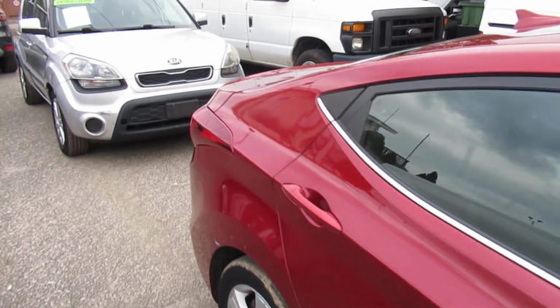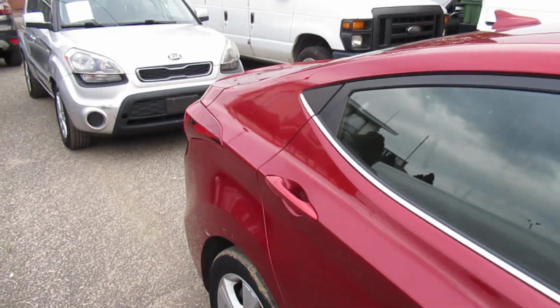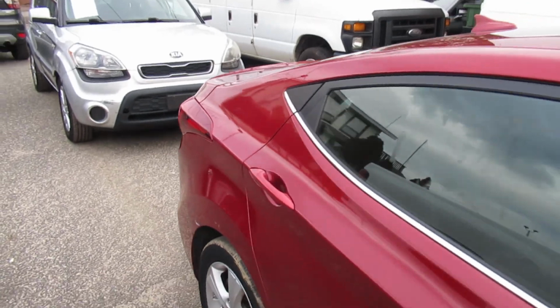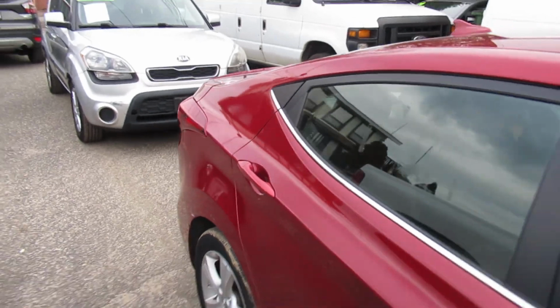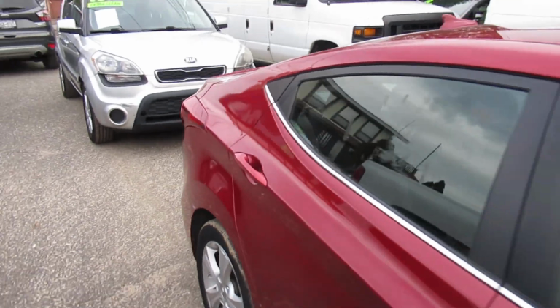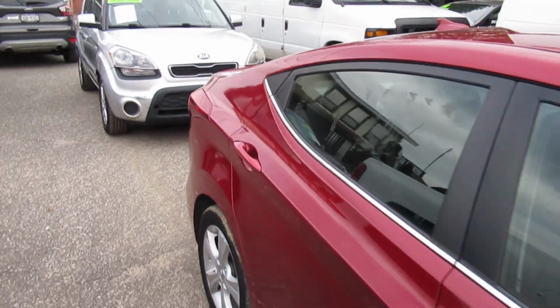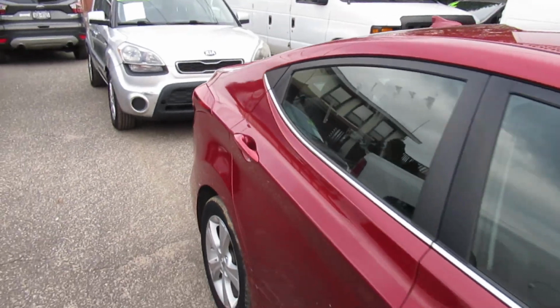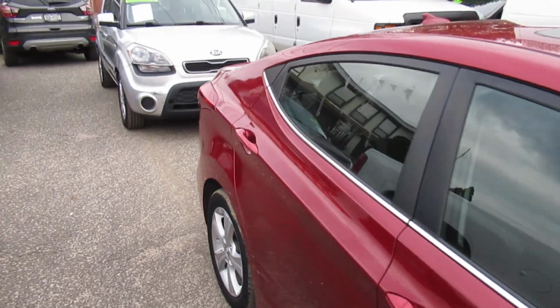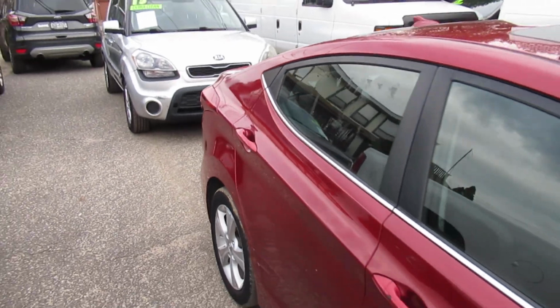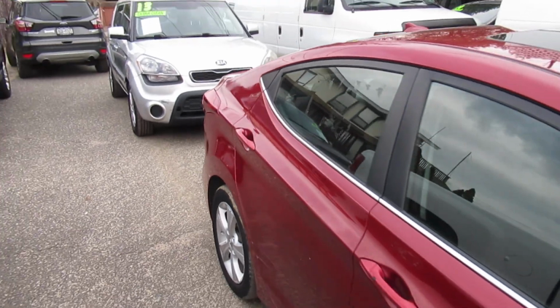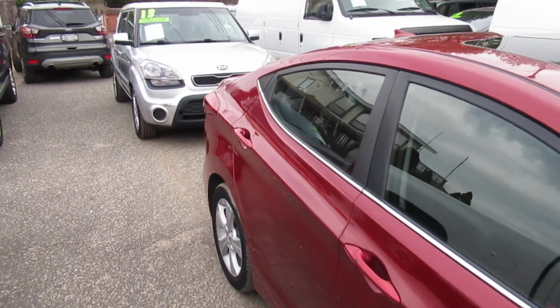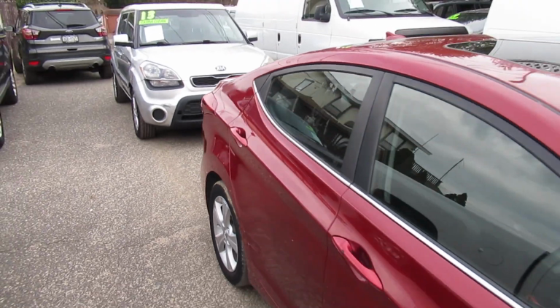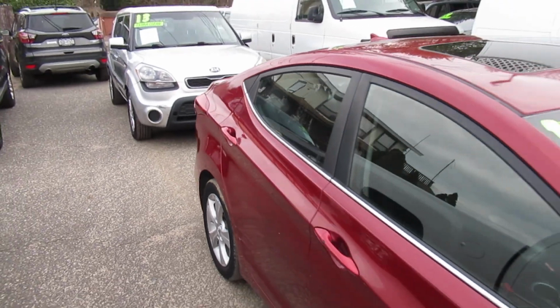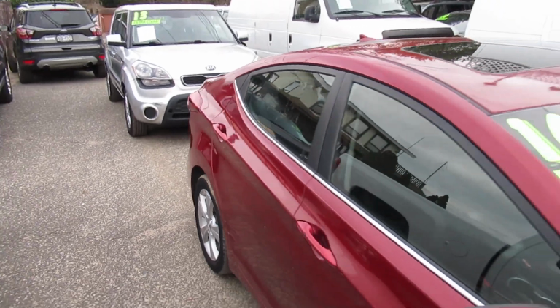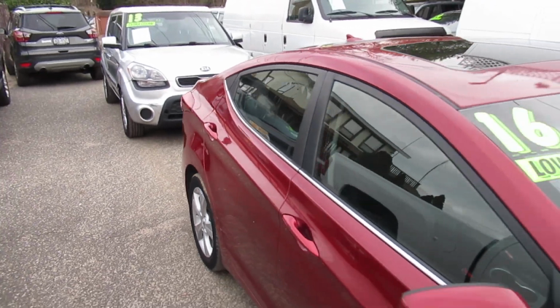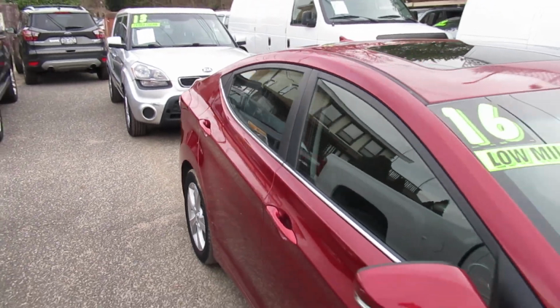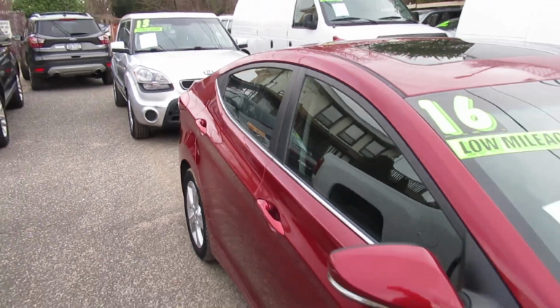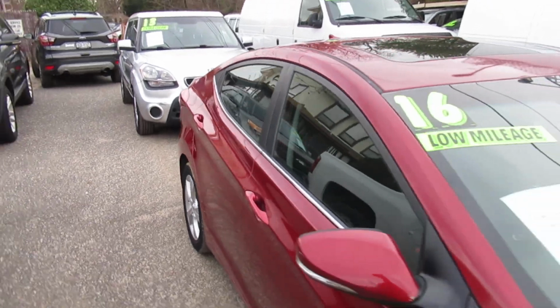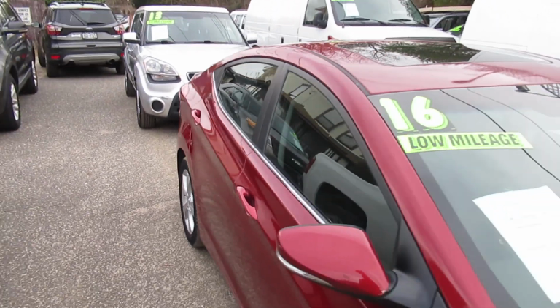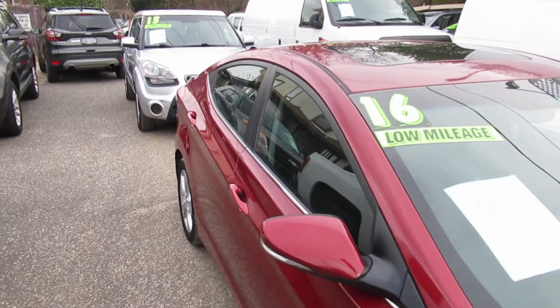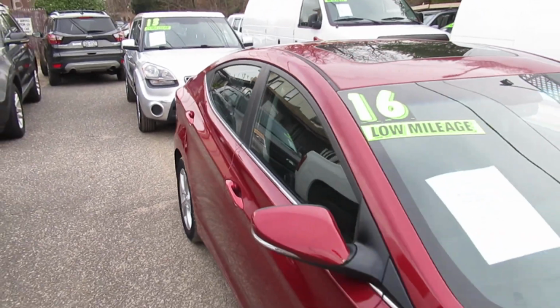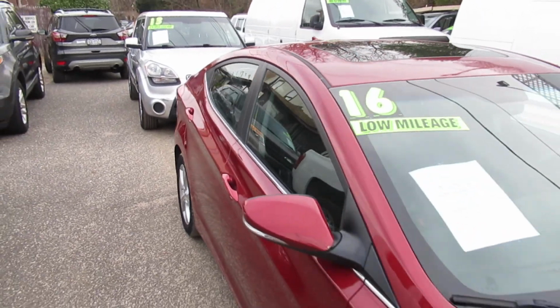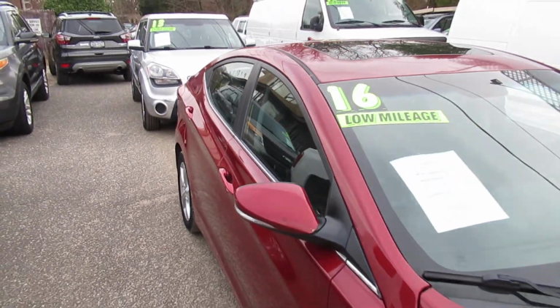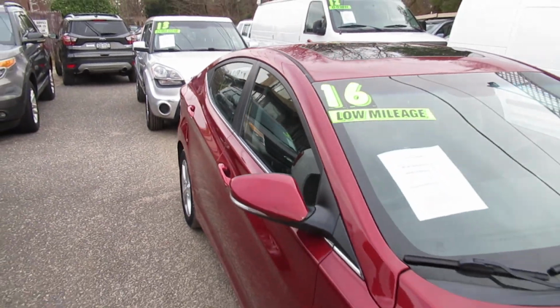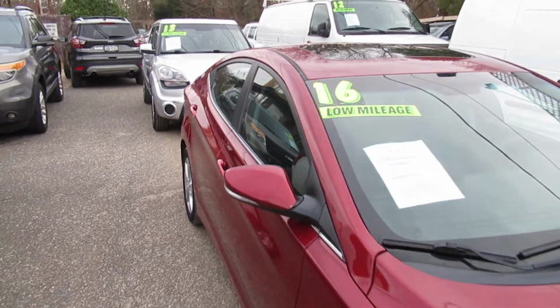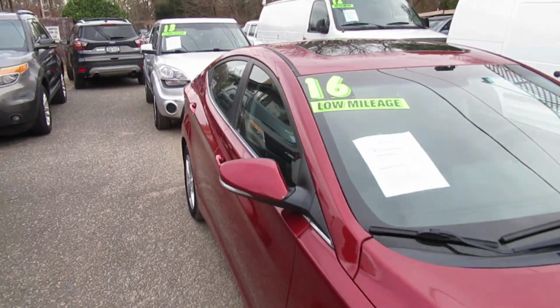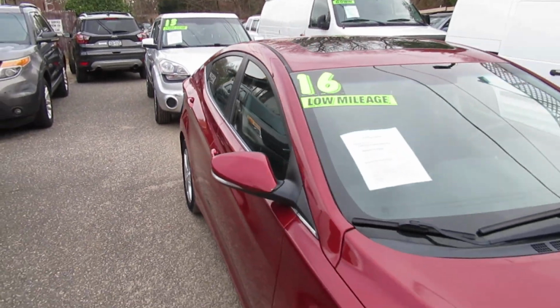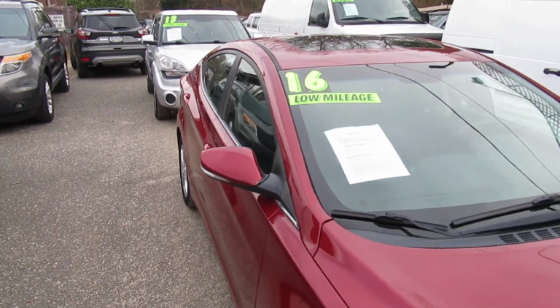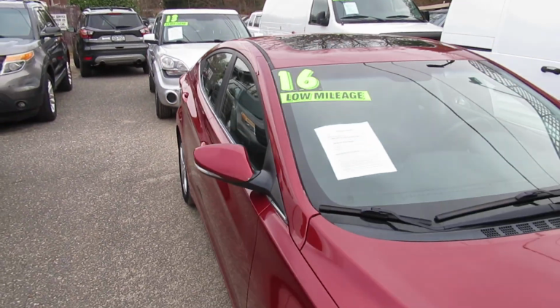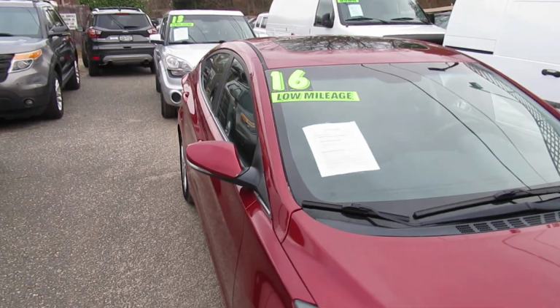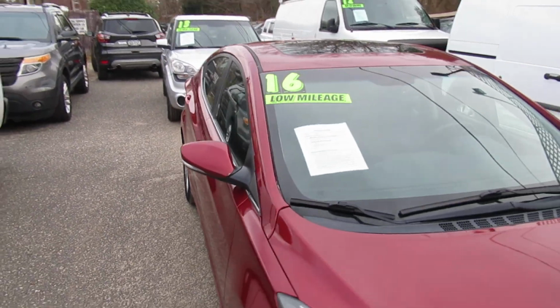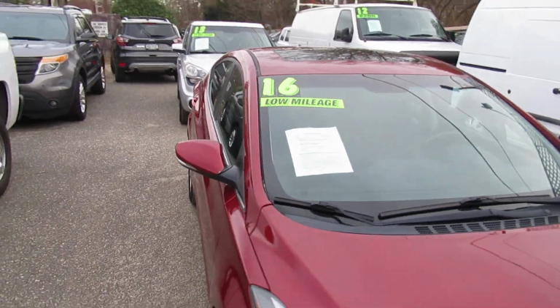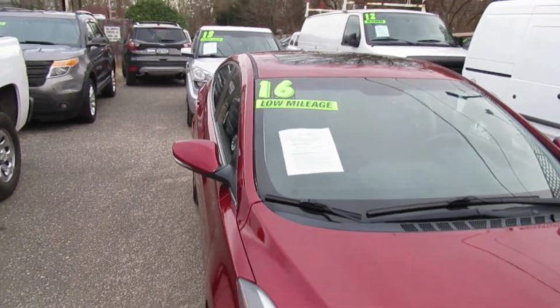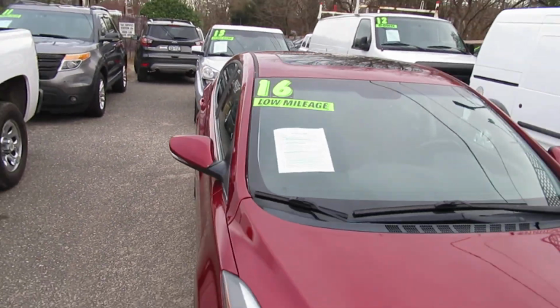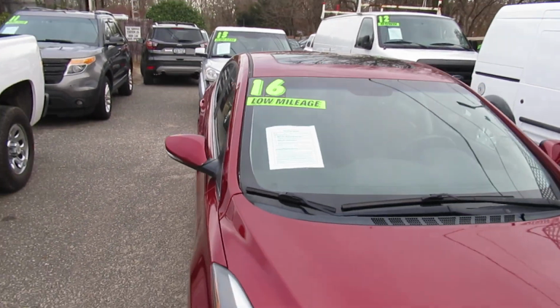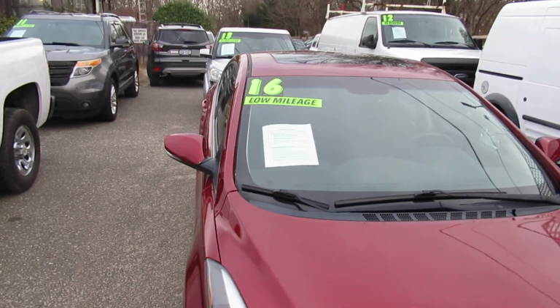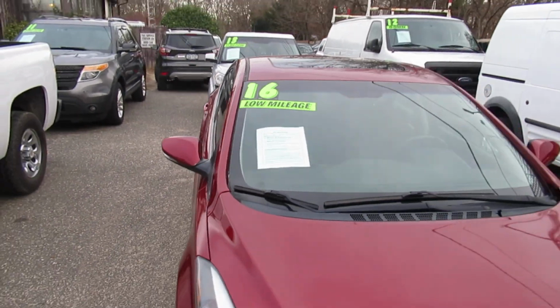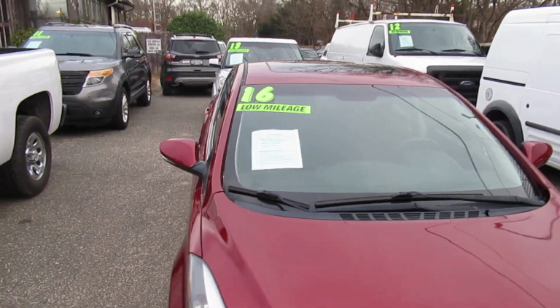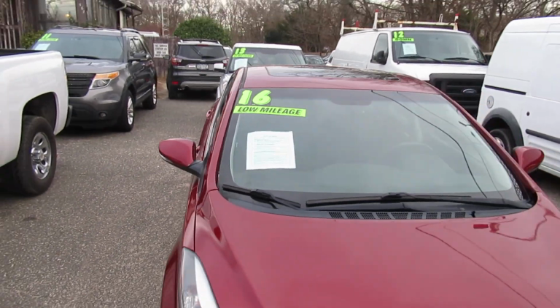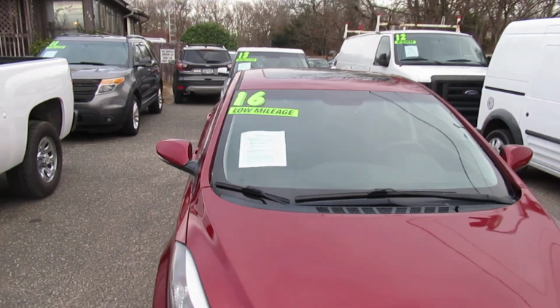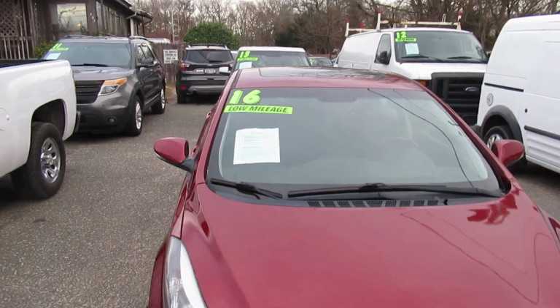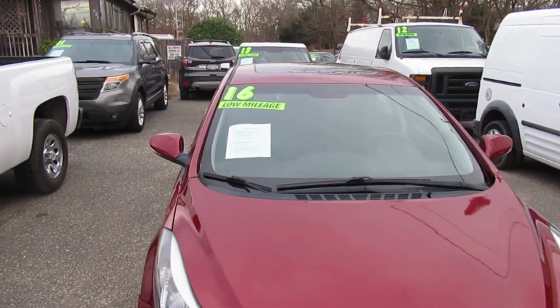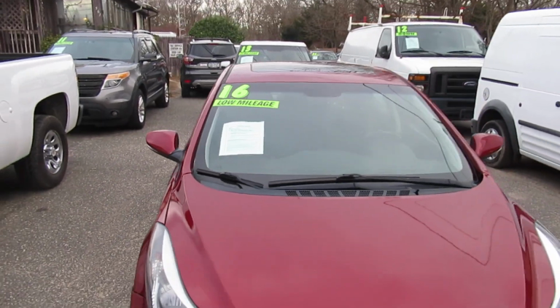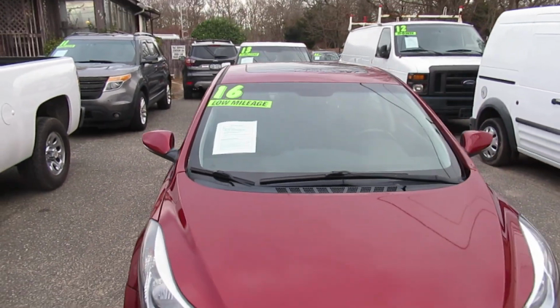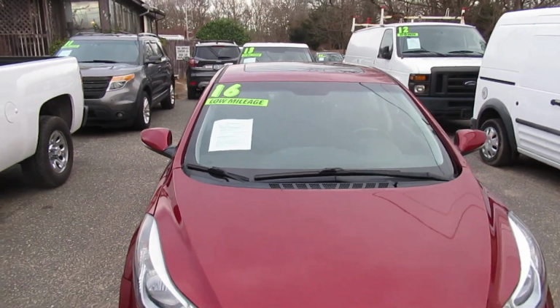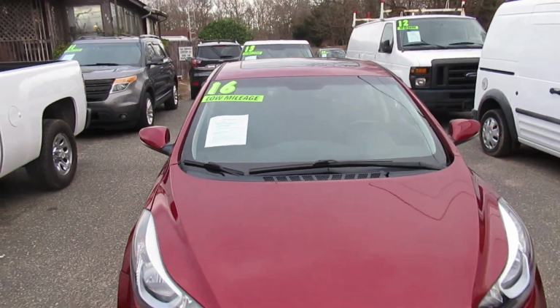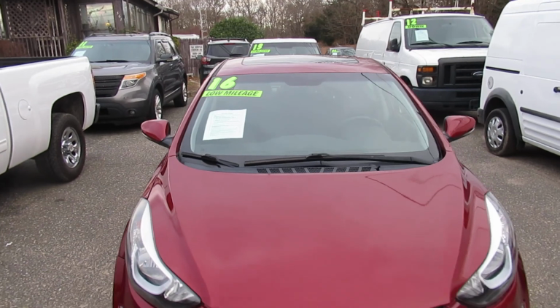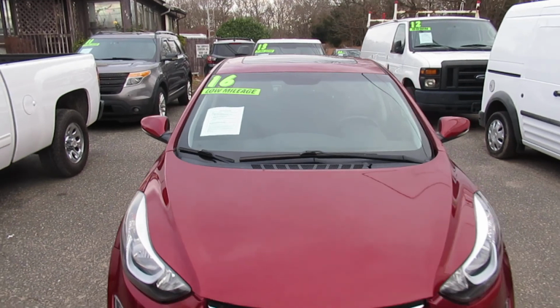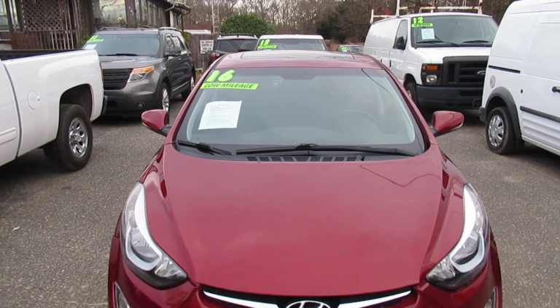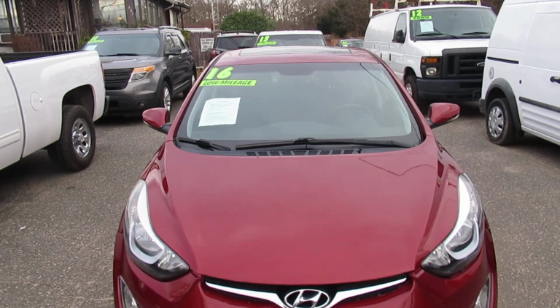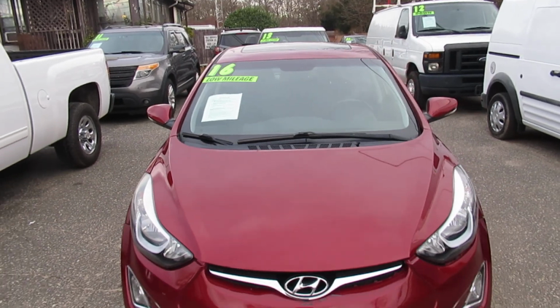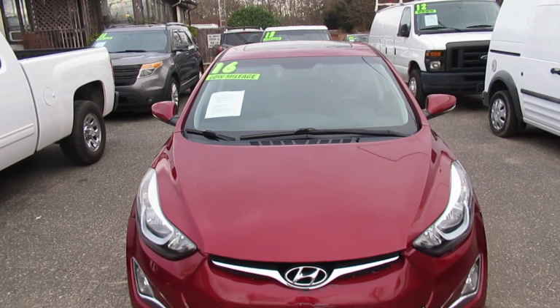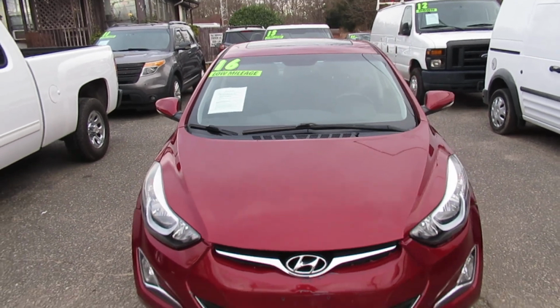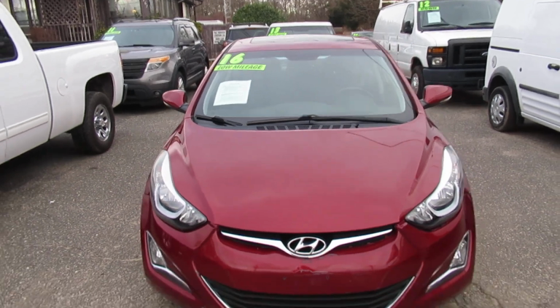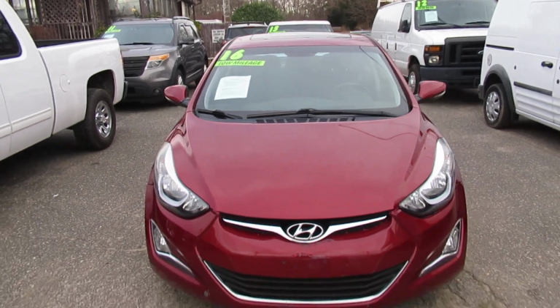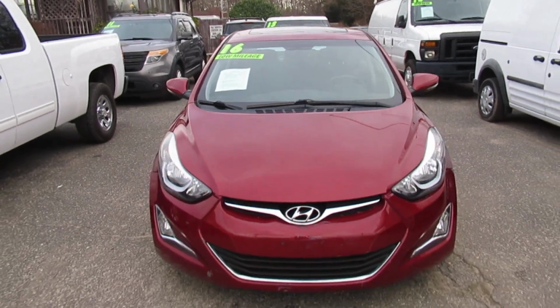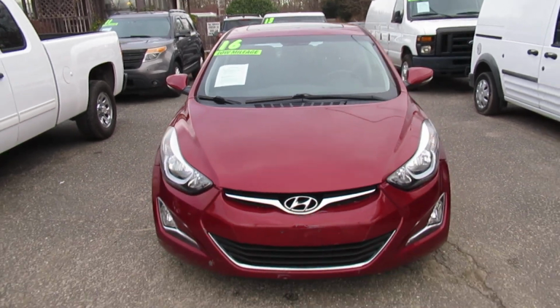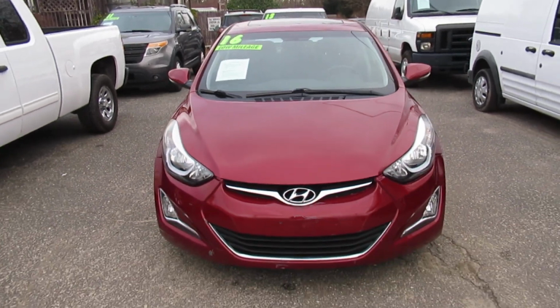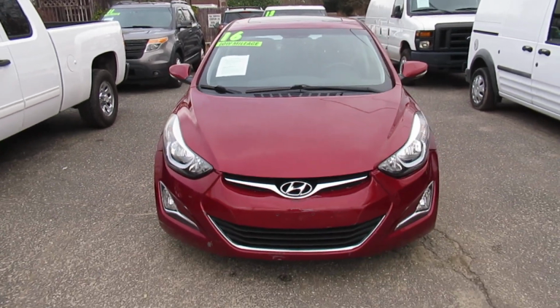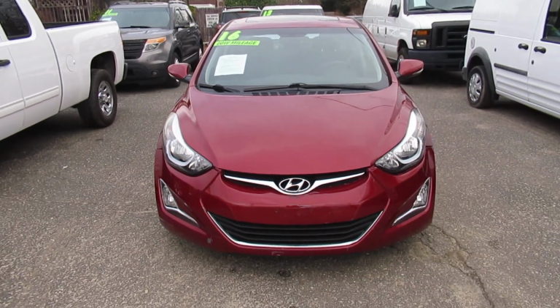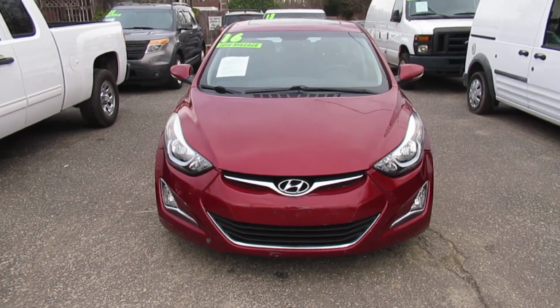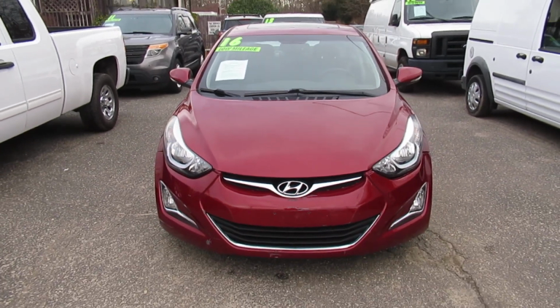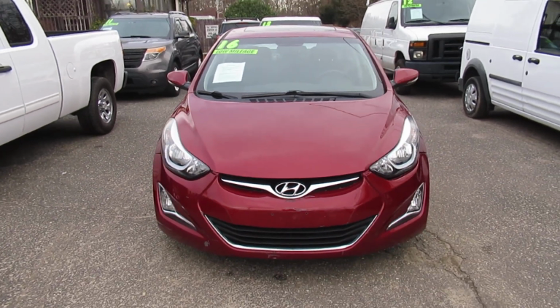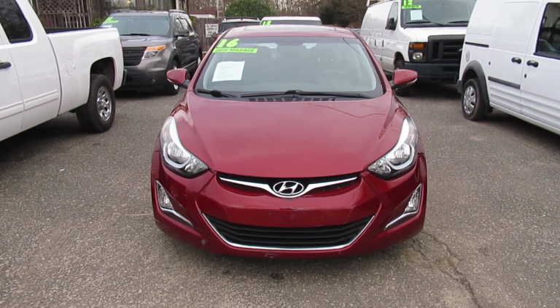We're here seven days a week, folks, so come on down, ask for Nick, Tom, Paul, and we'd be happy to set you up on a test drive.